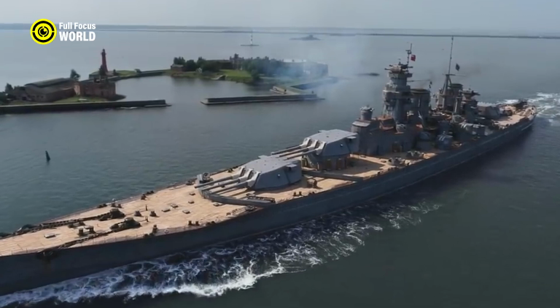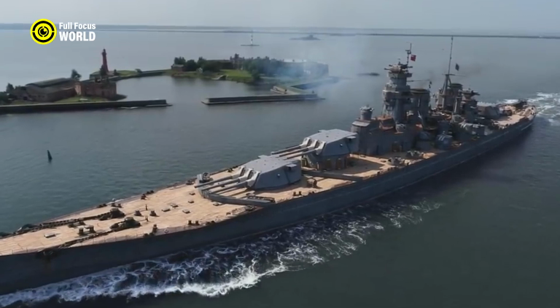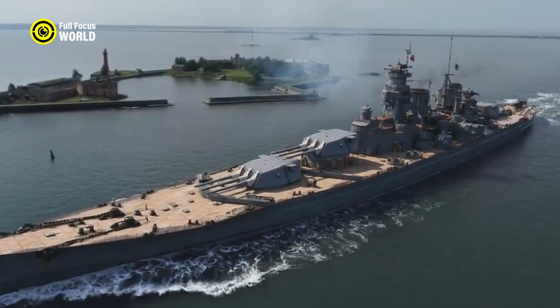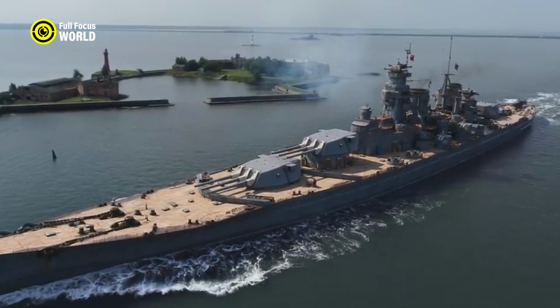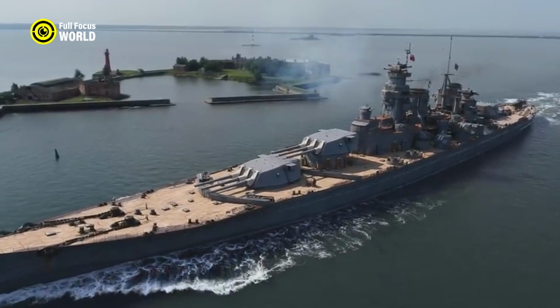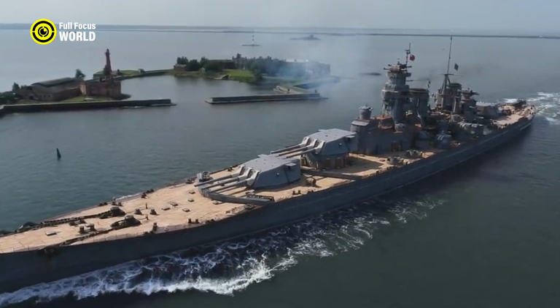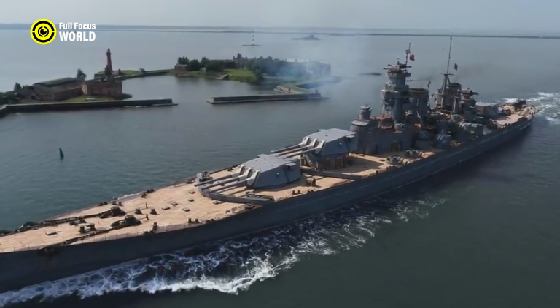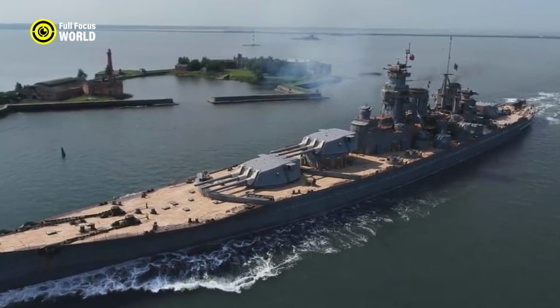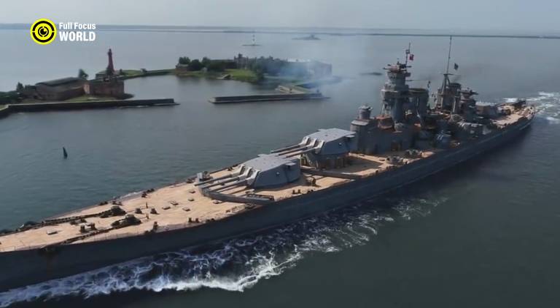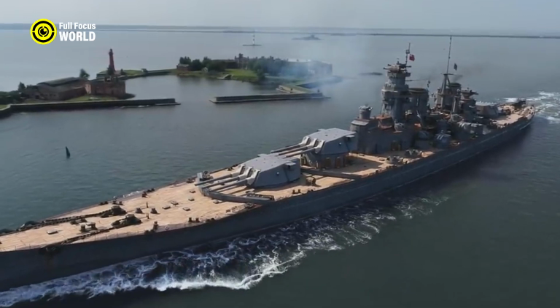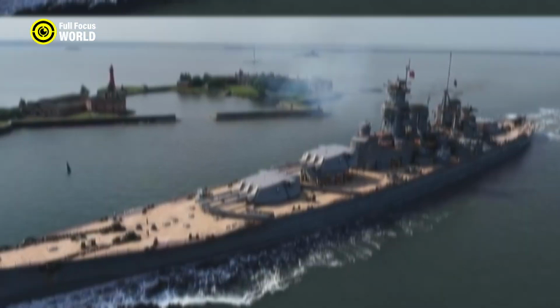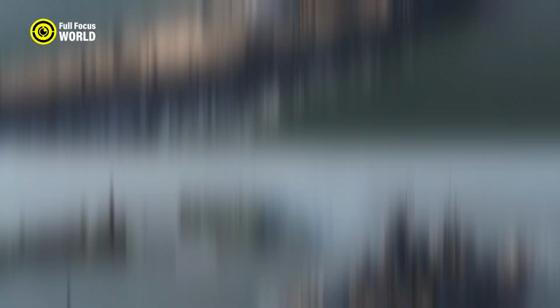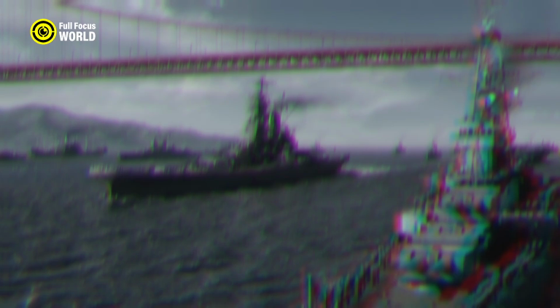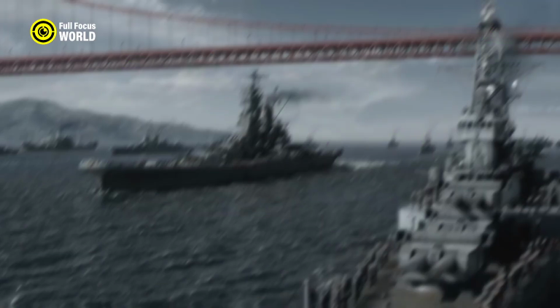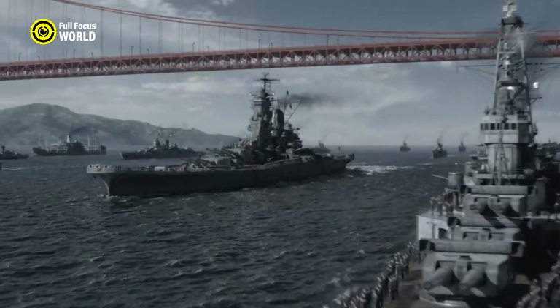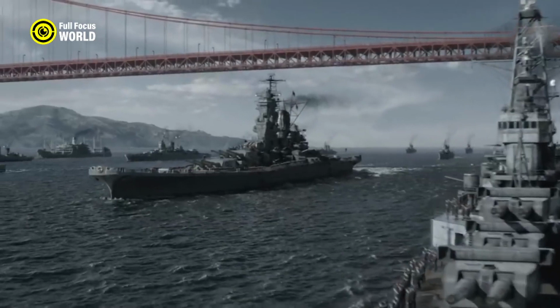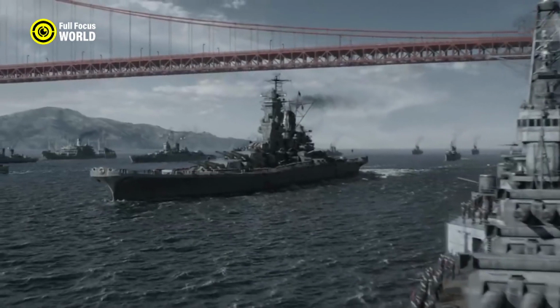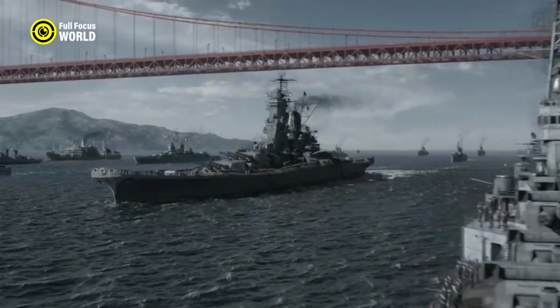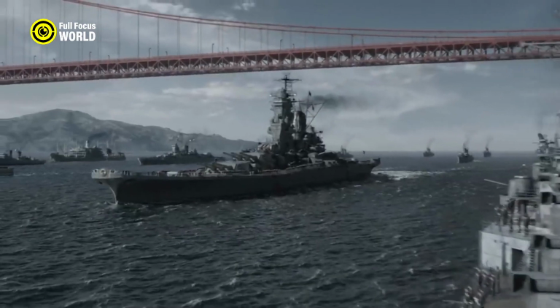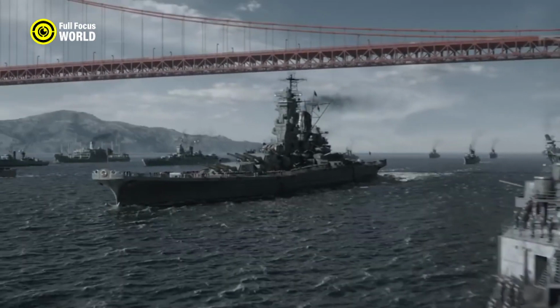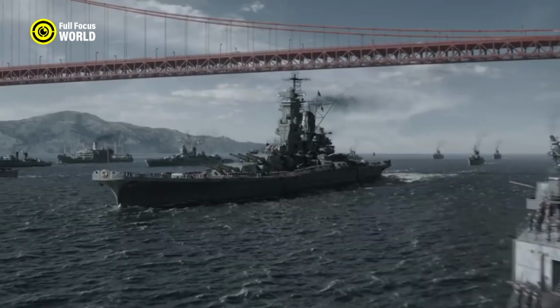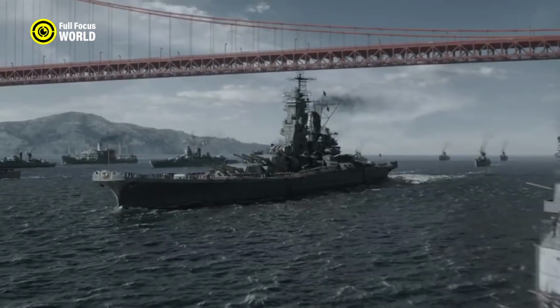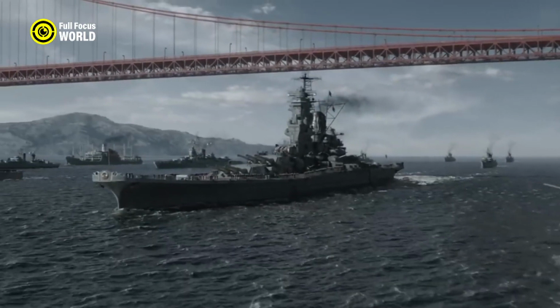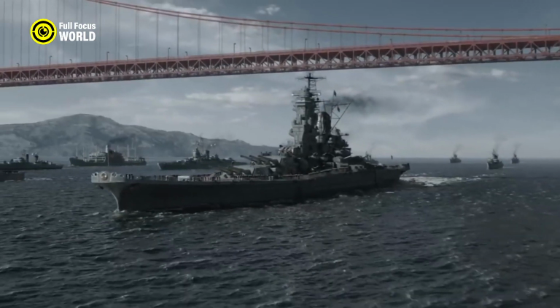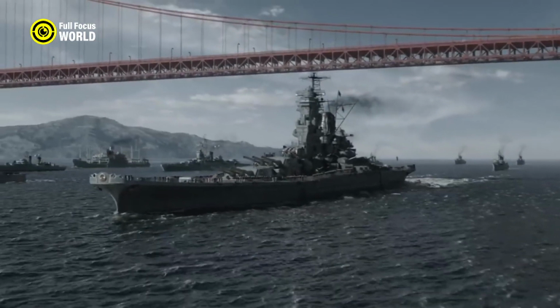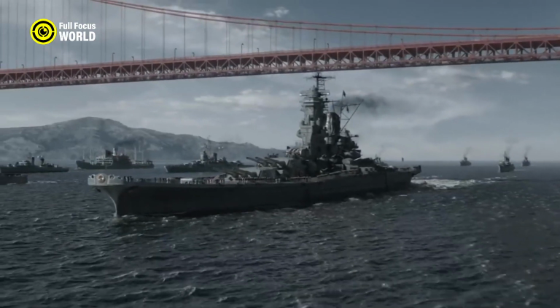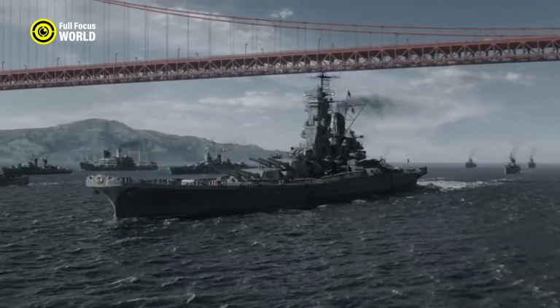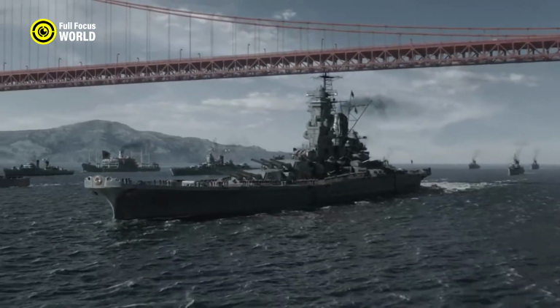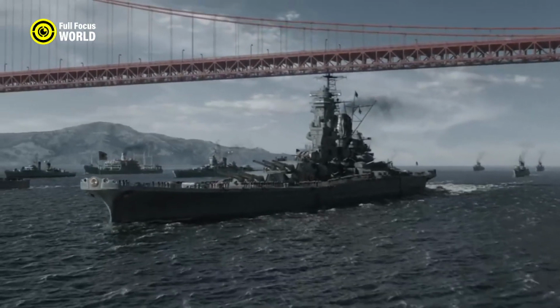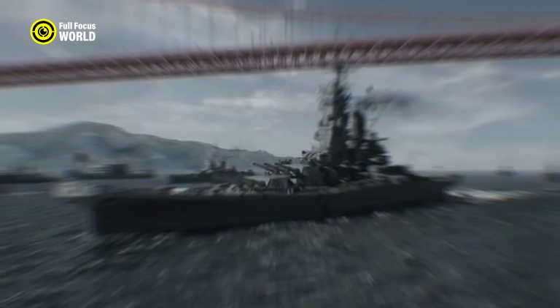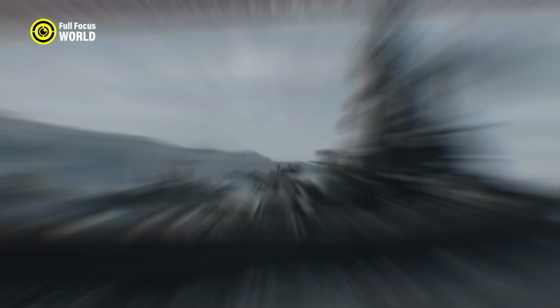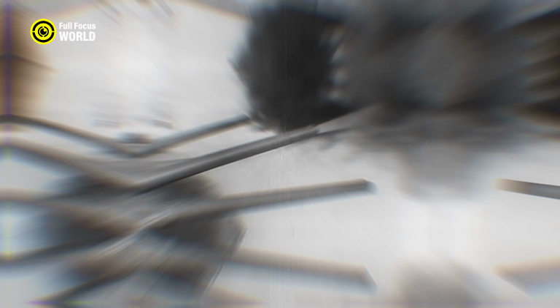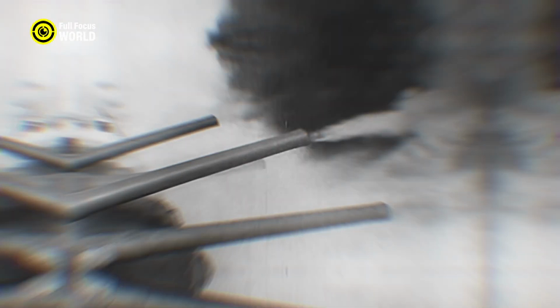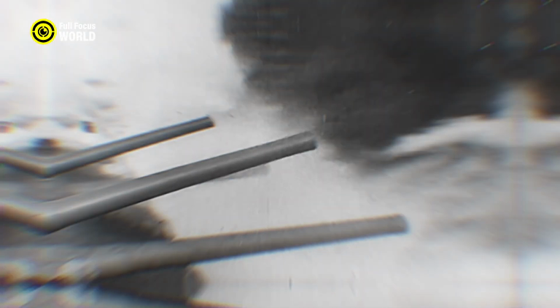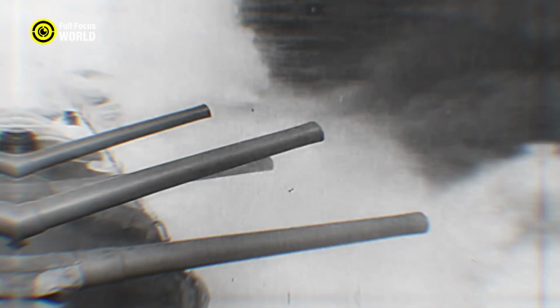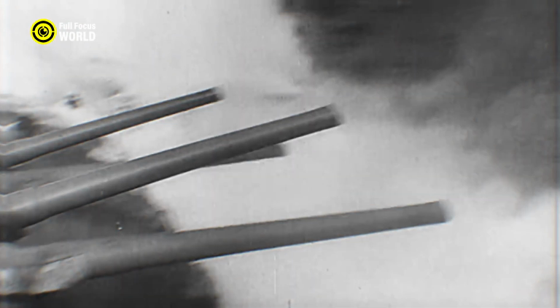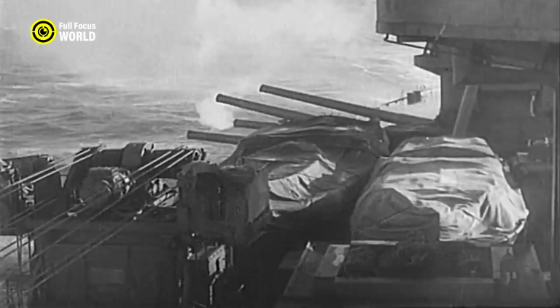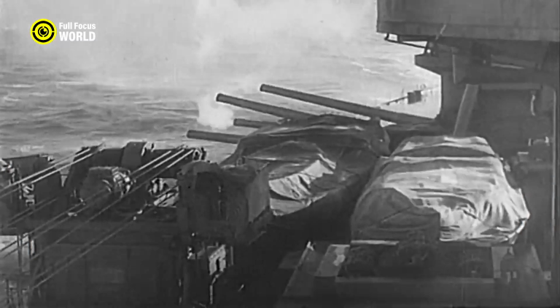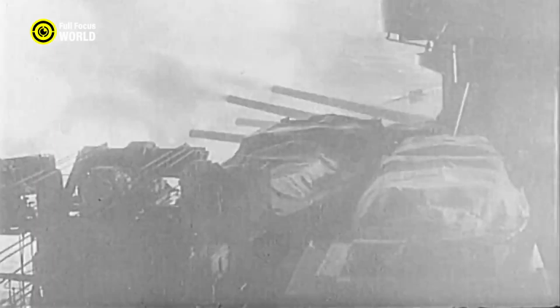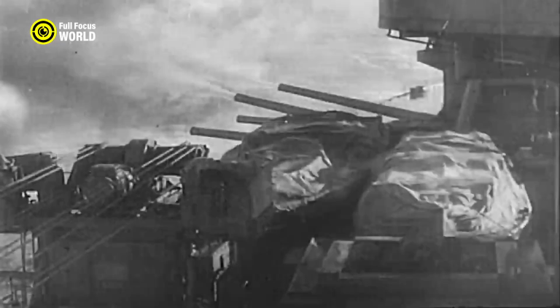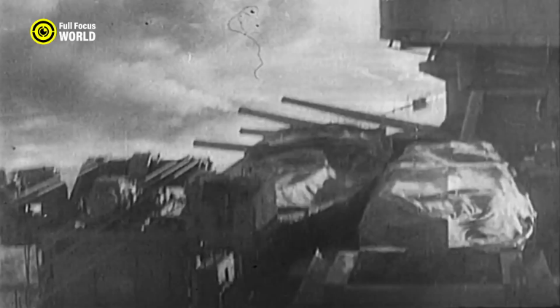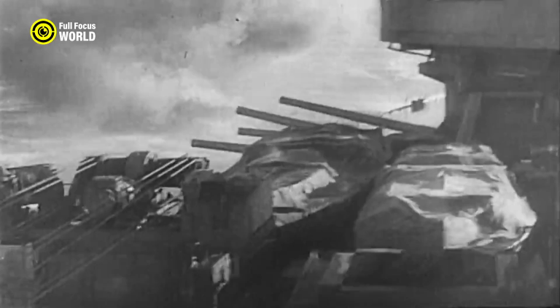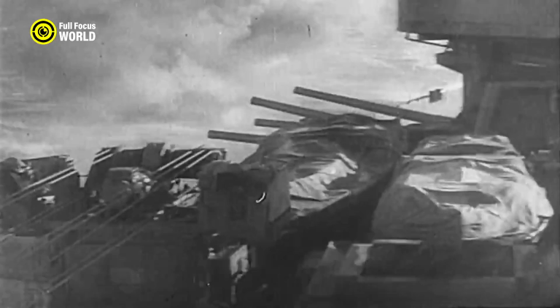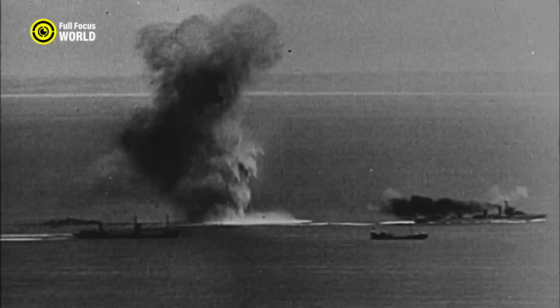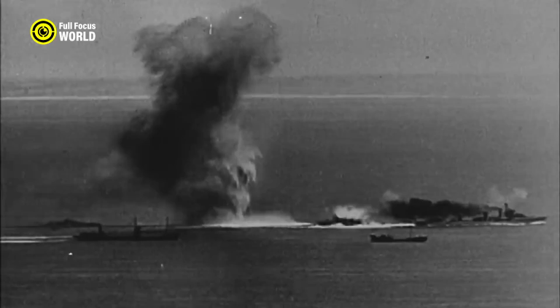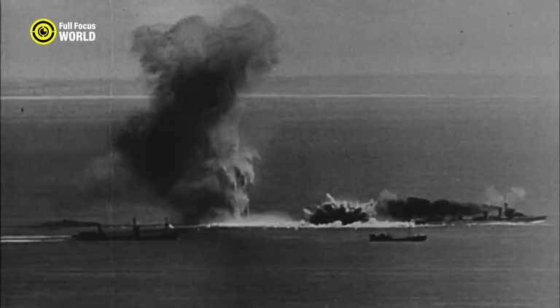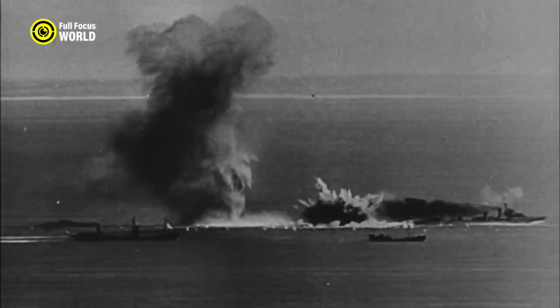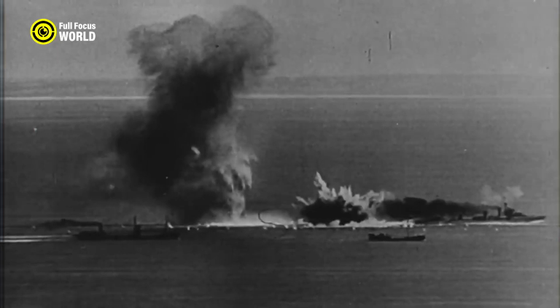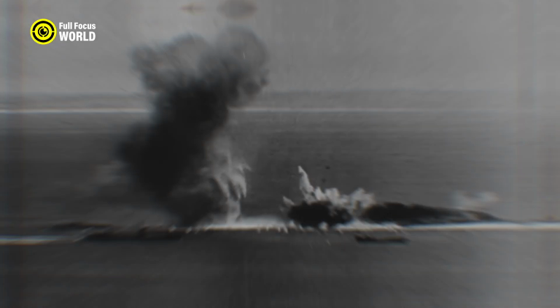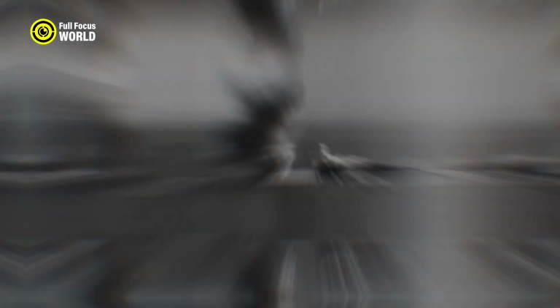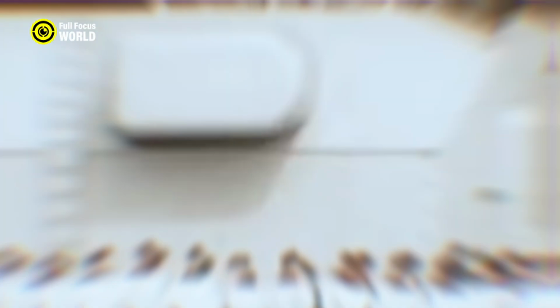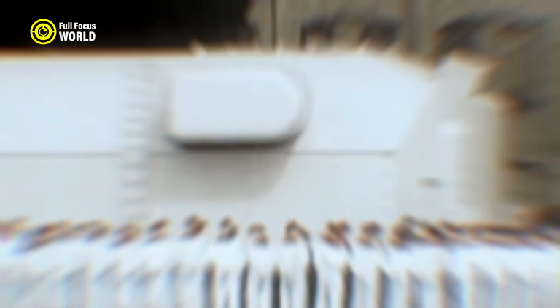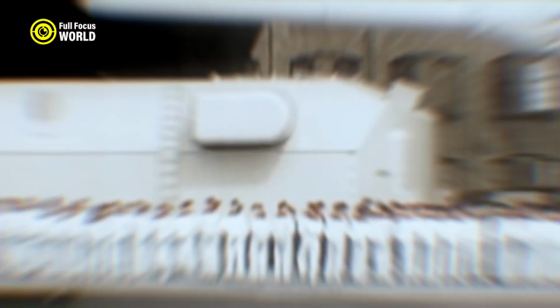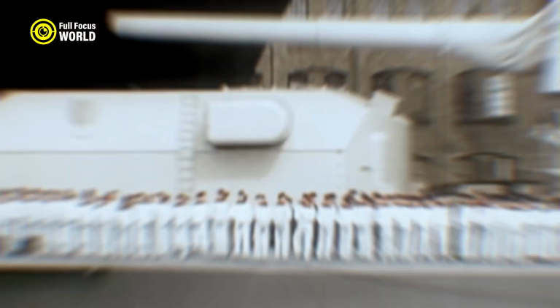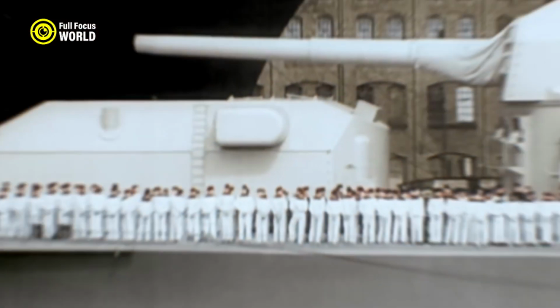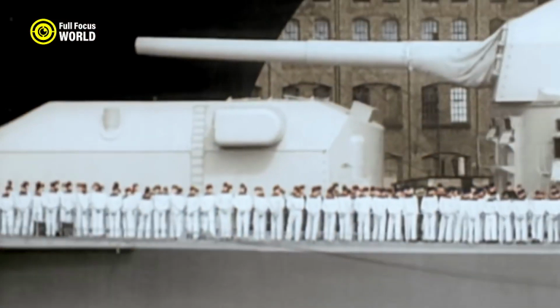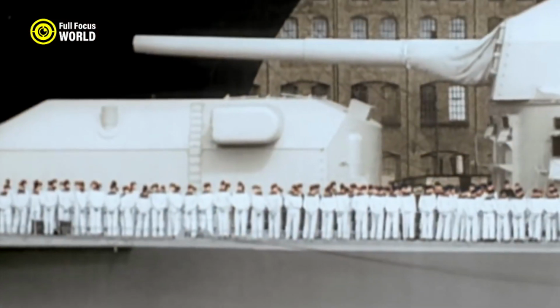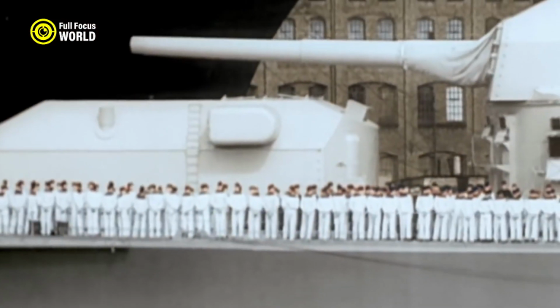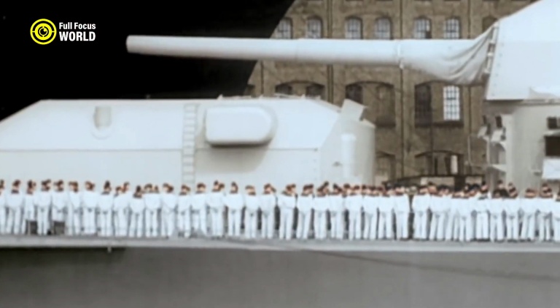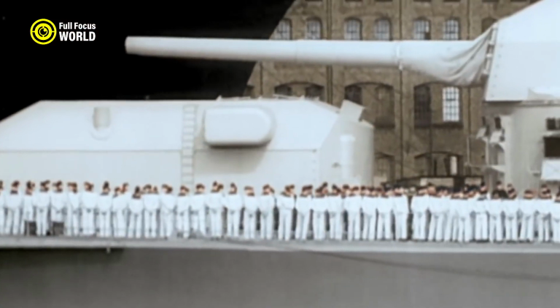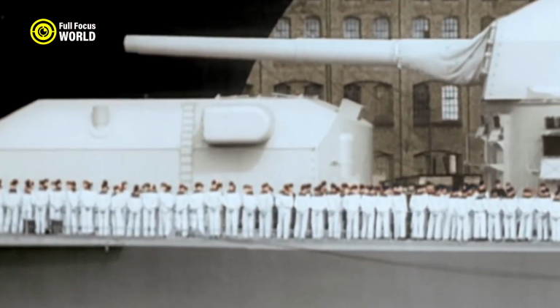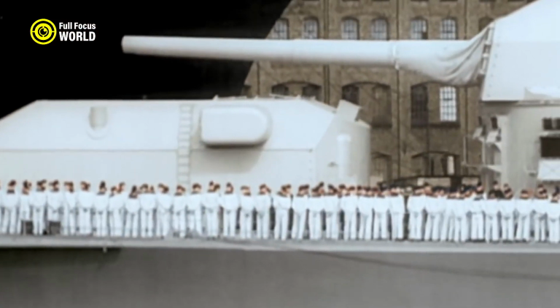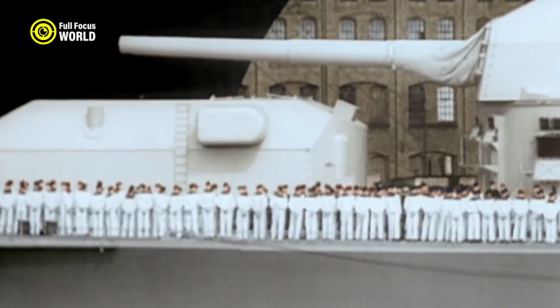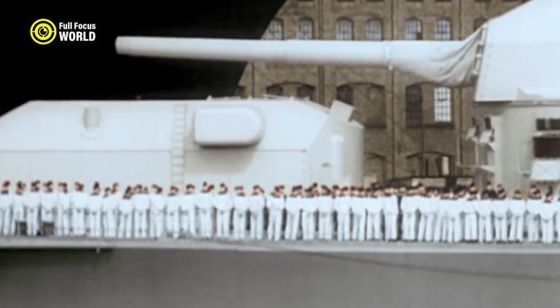These unique warships bear the traces of history with their designs, powers, and engineering marvels. Here are the 10 best warships.